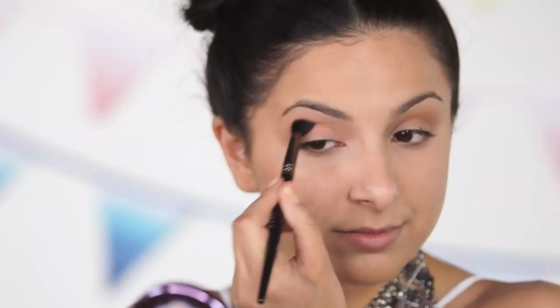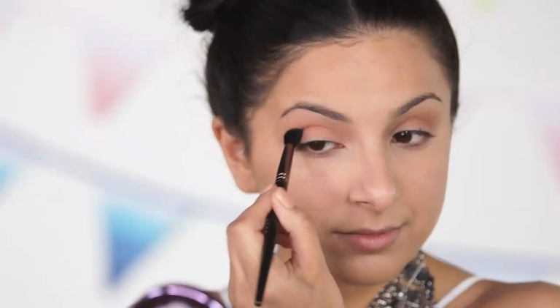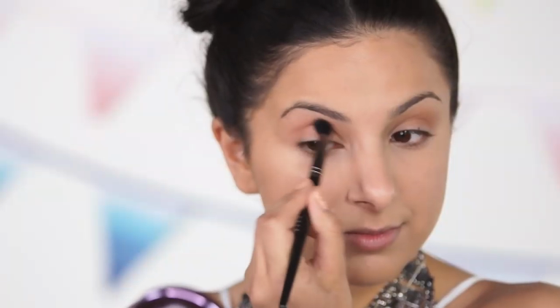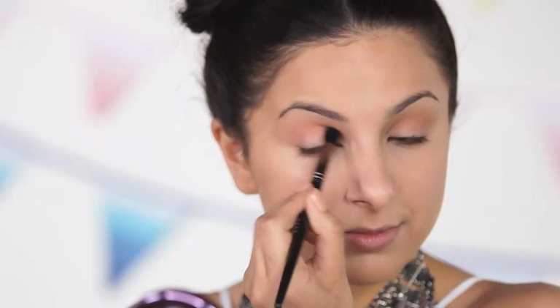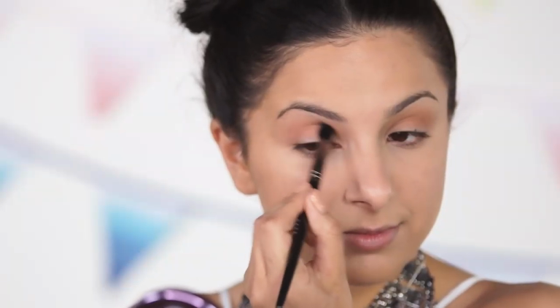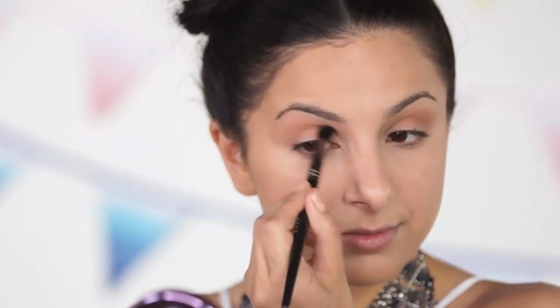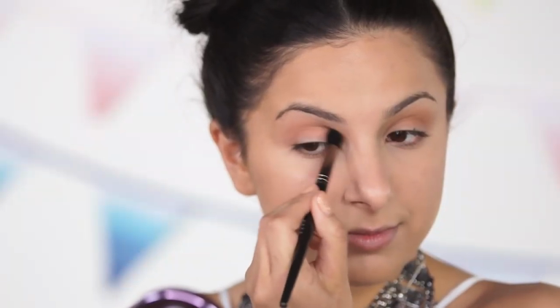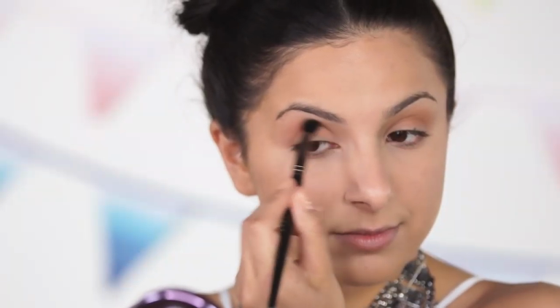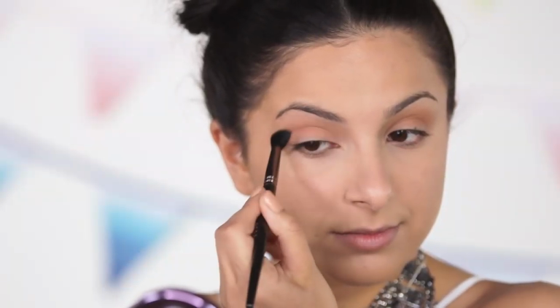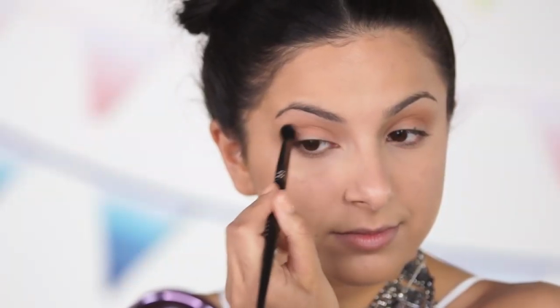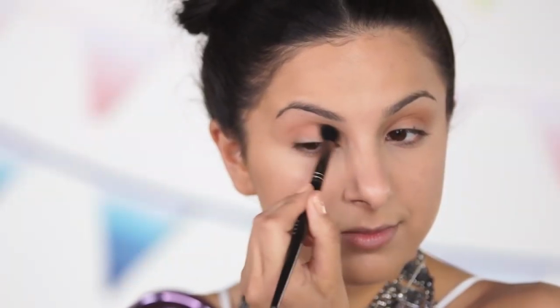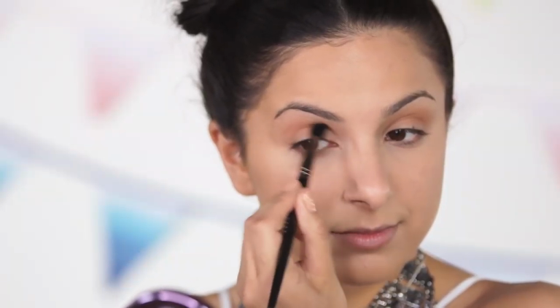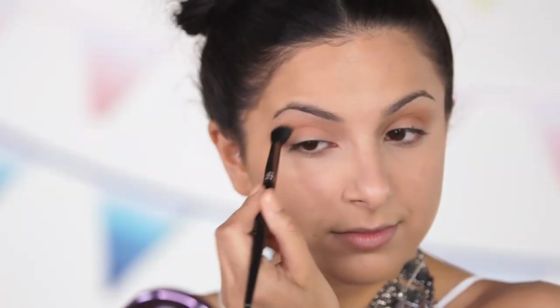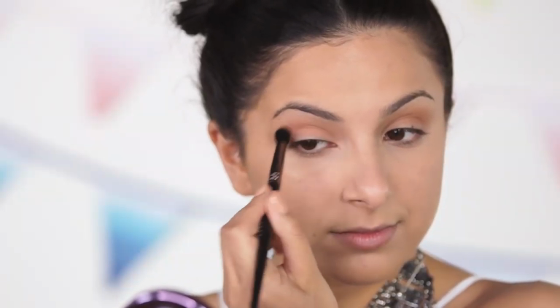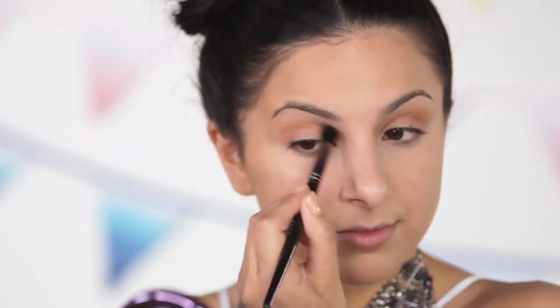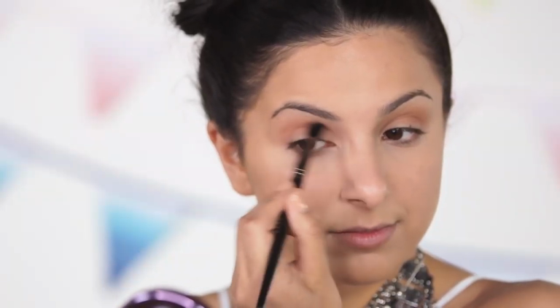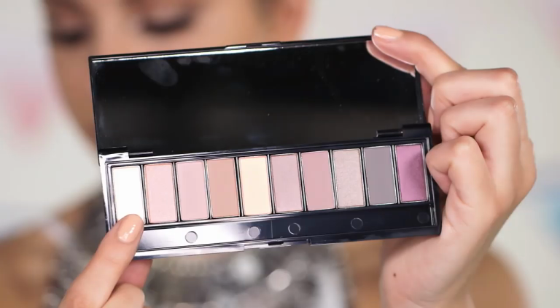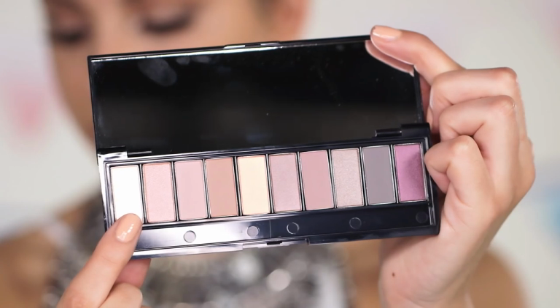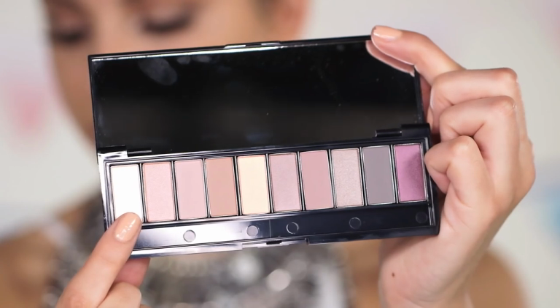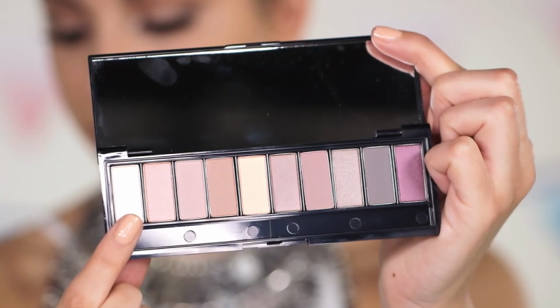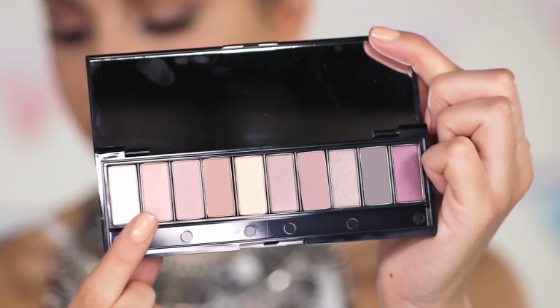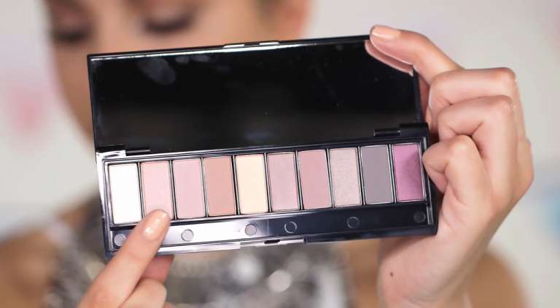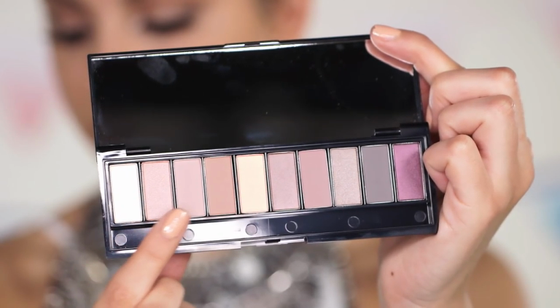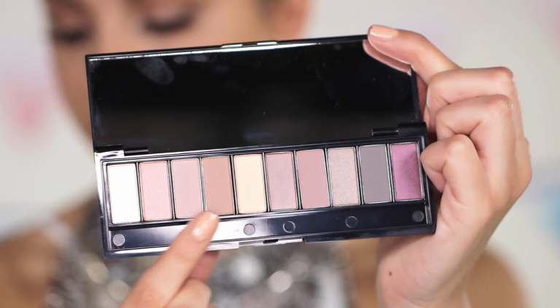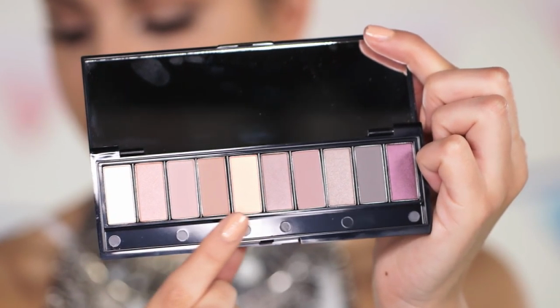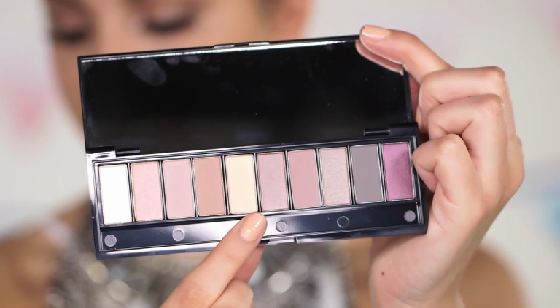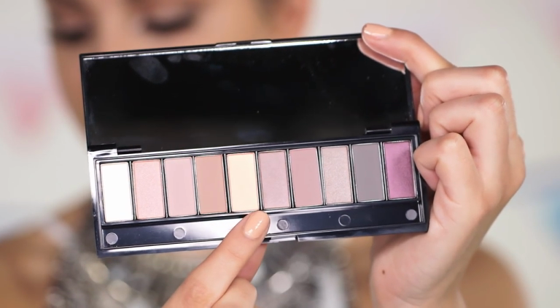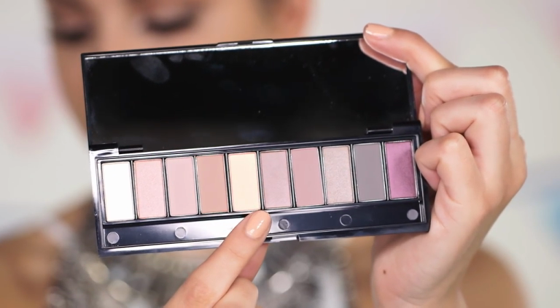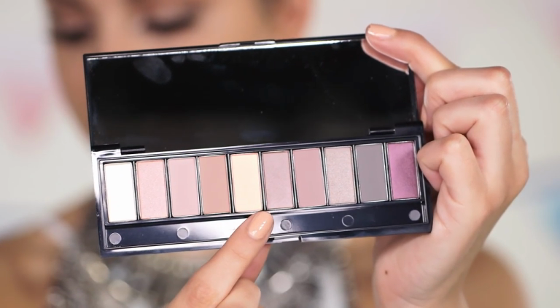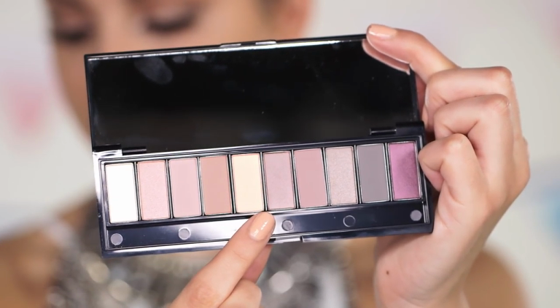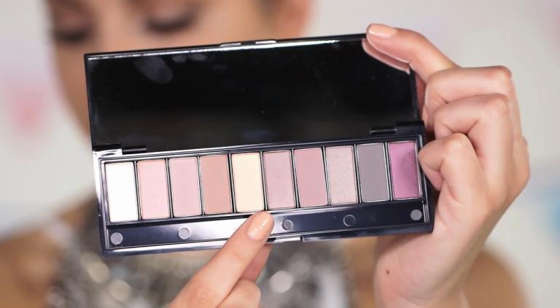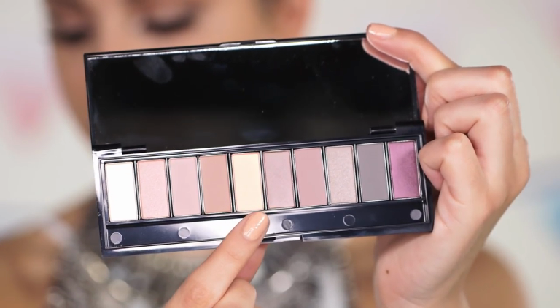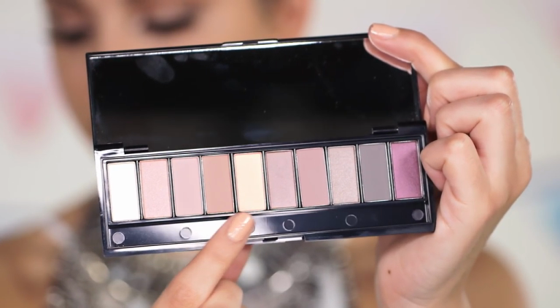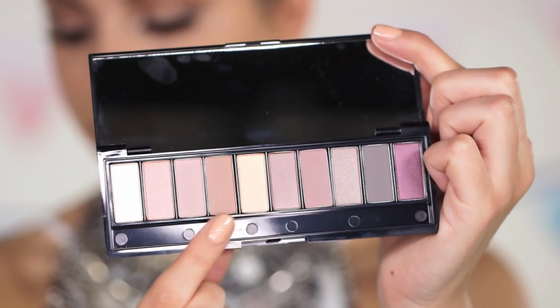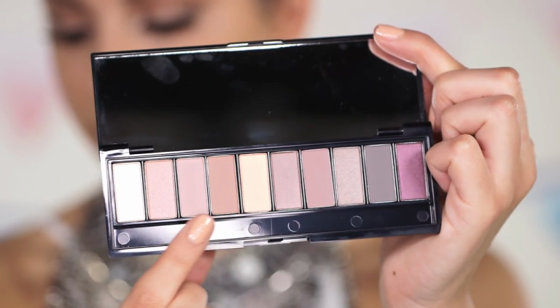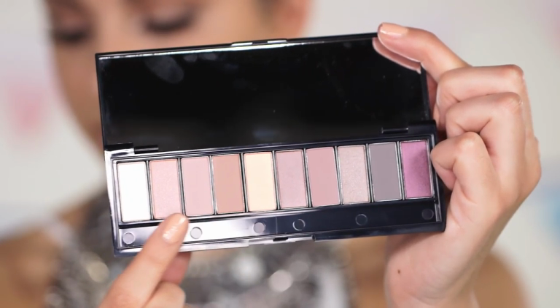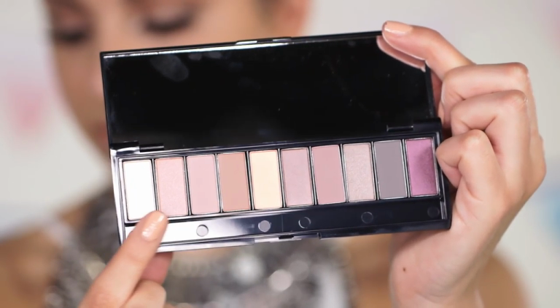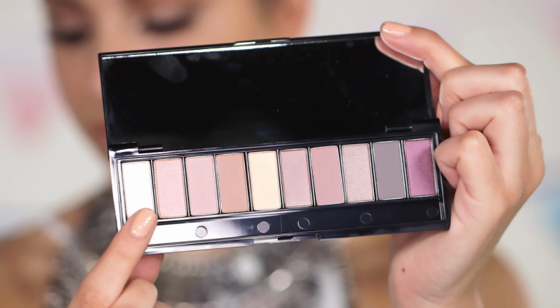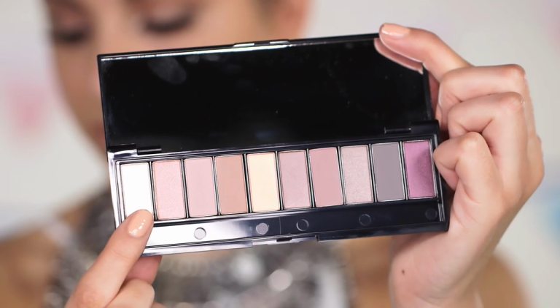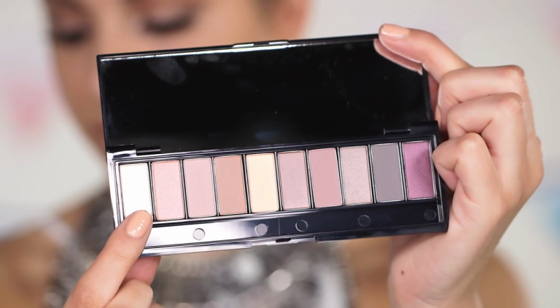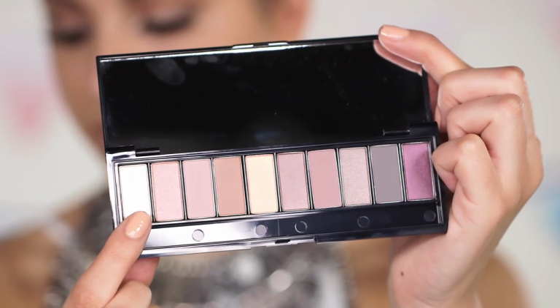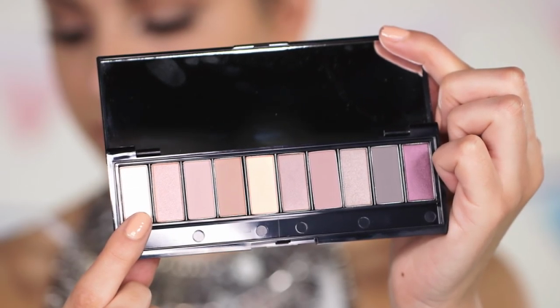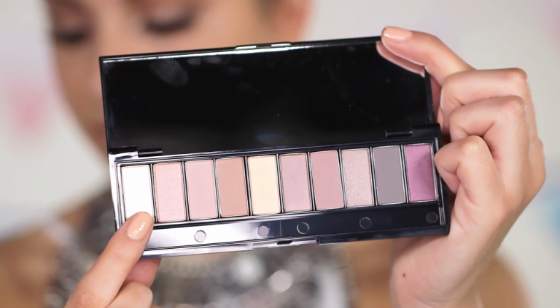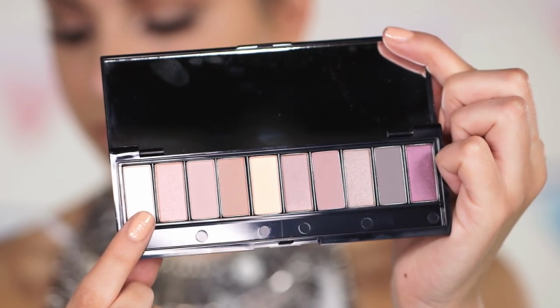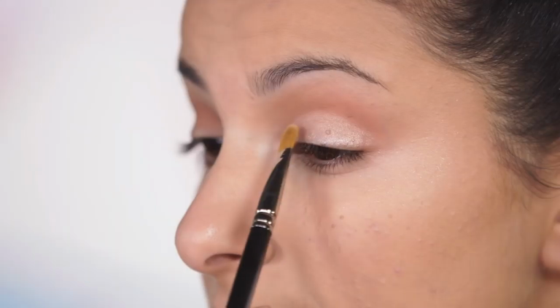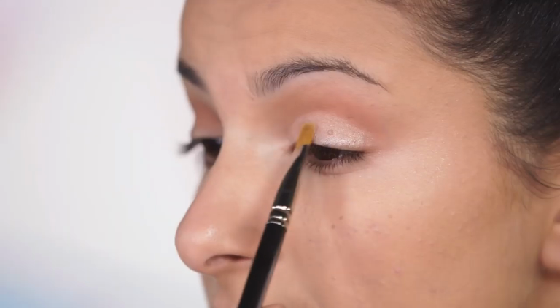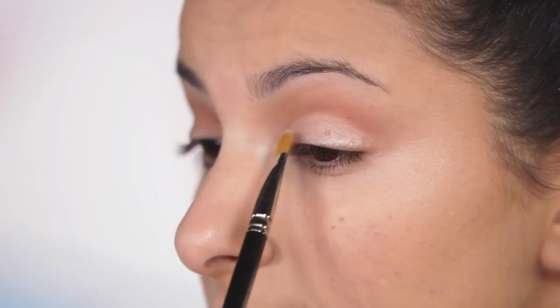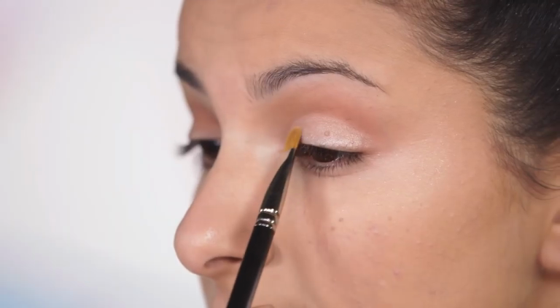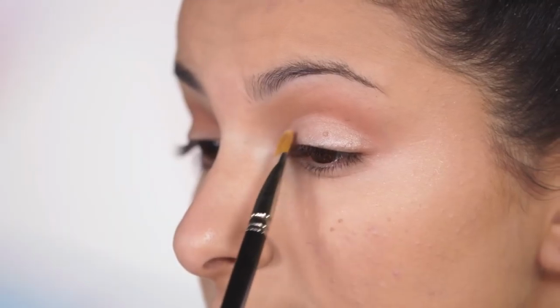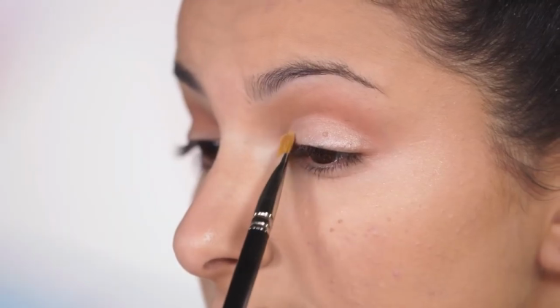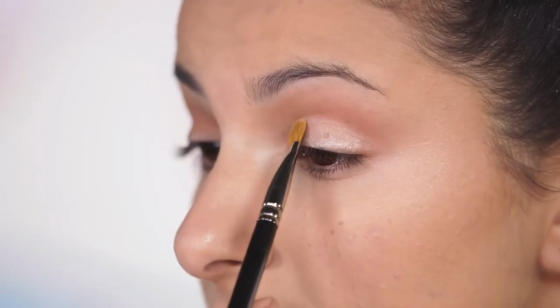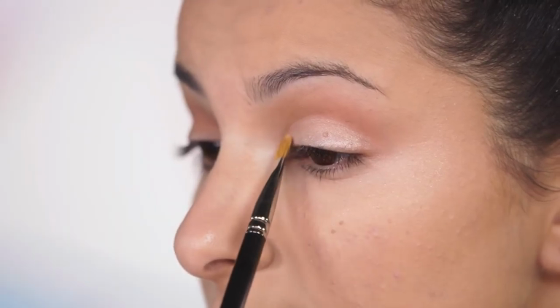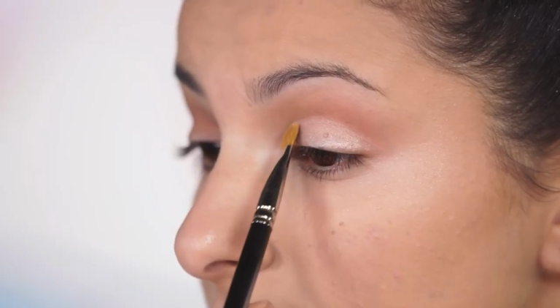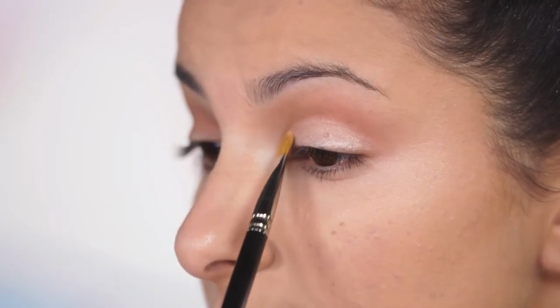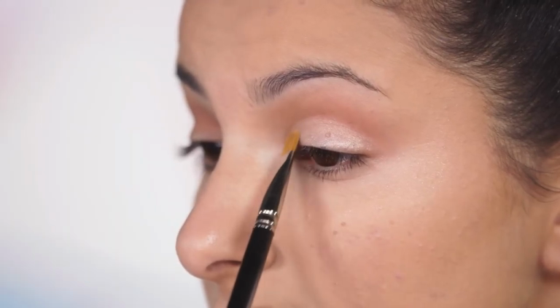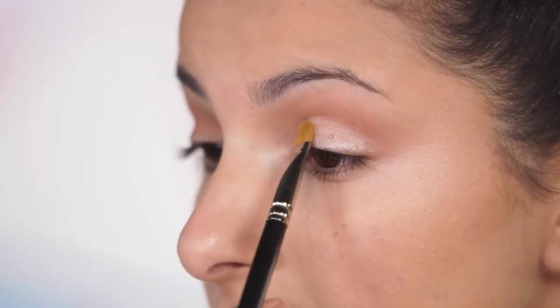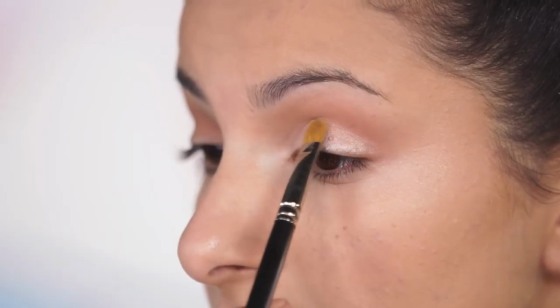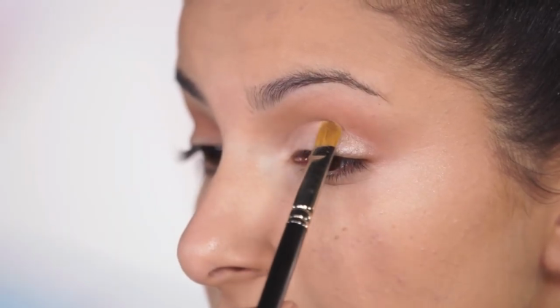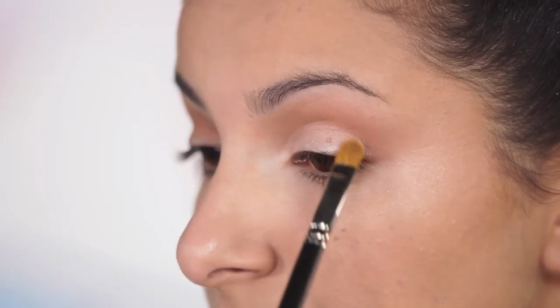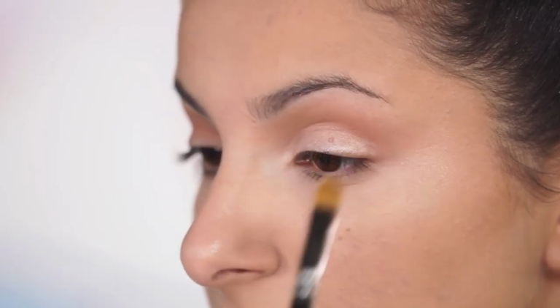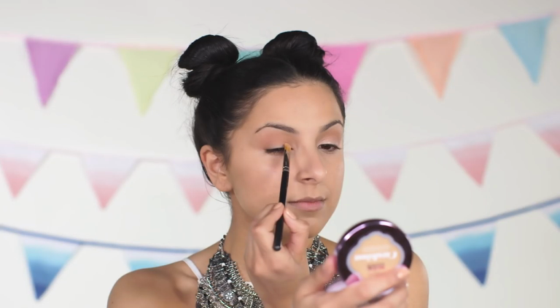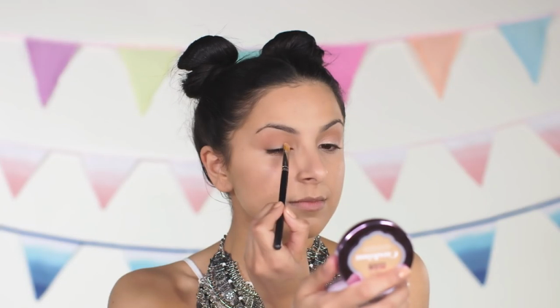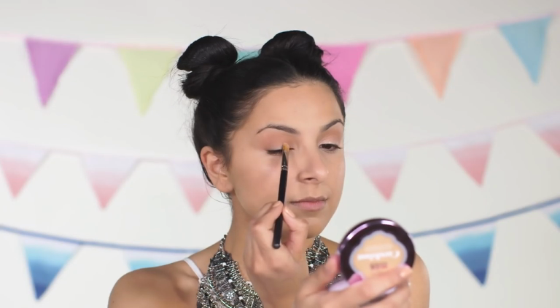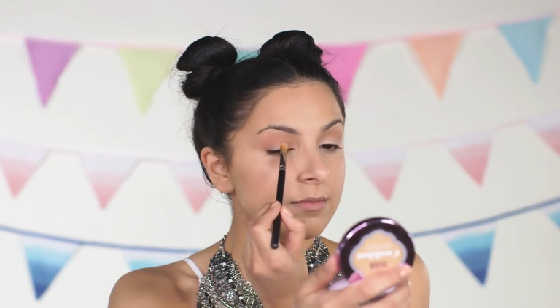For the lid color I'm mixing together a peachy shade and a really bright pearl, combining them and applying the mixture onto my lid.